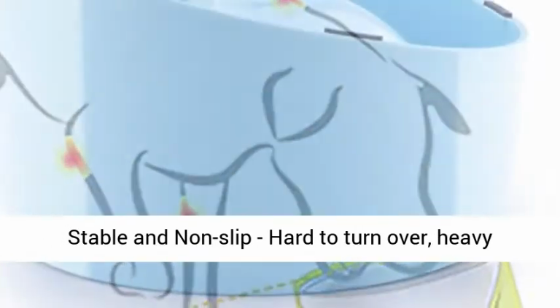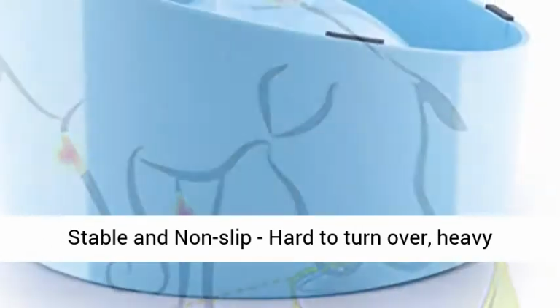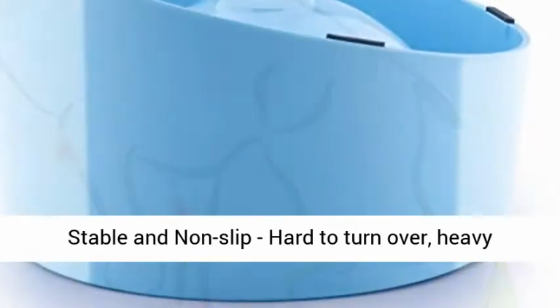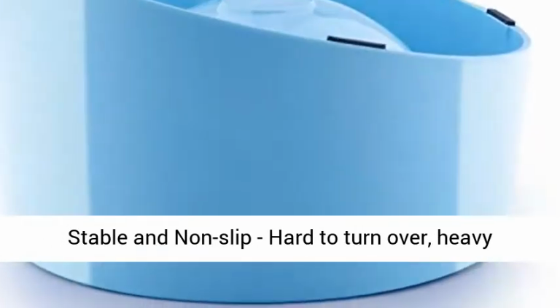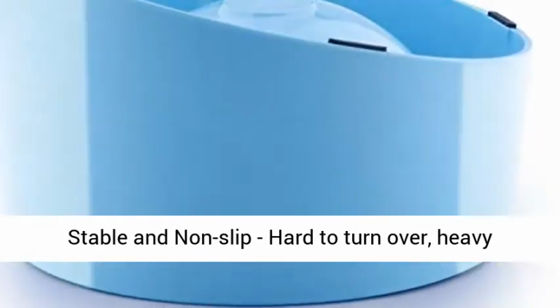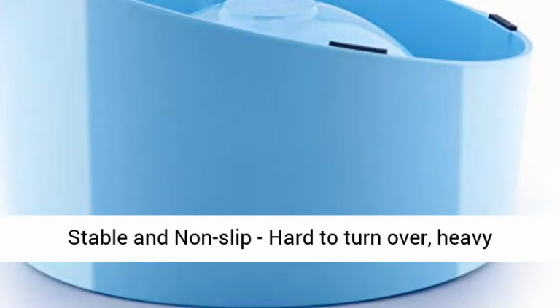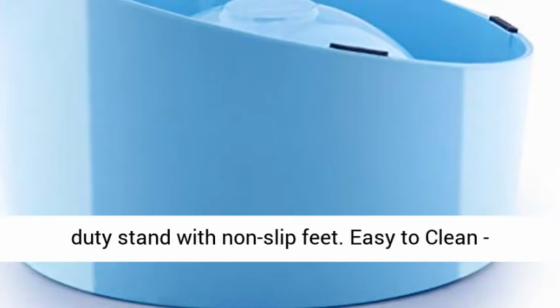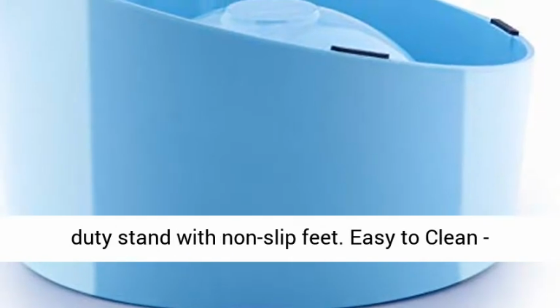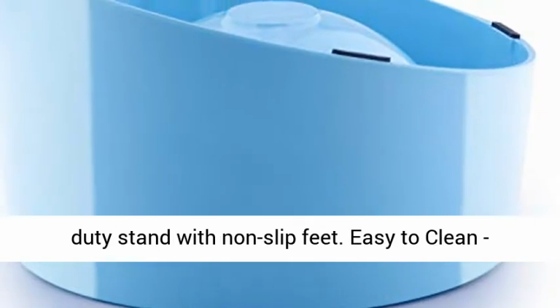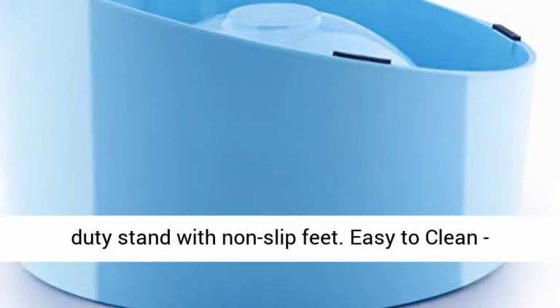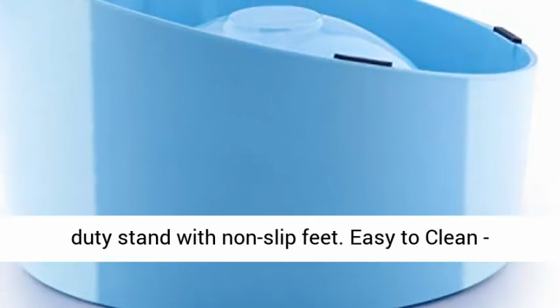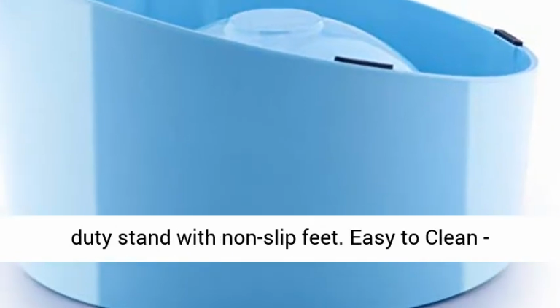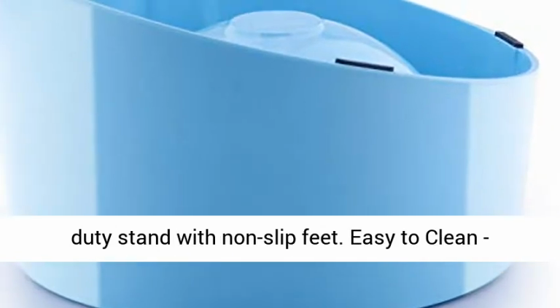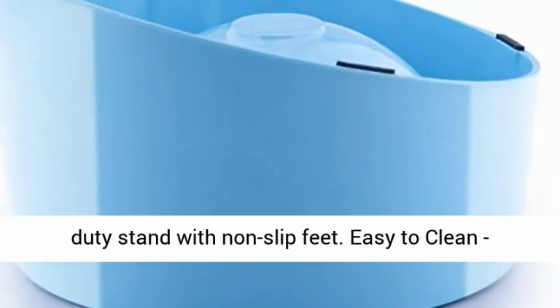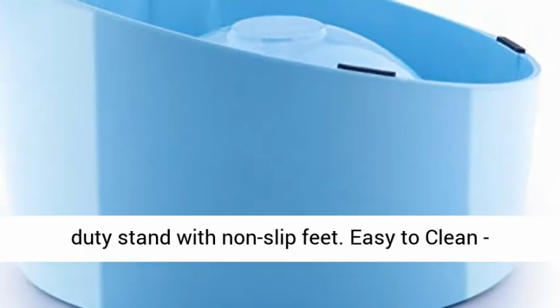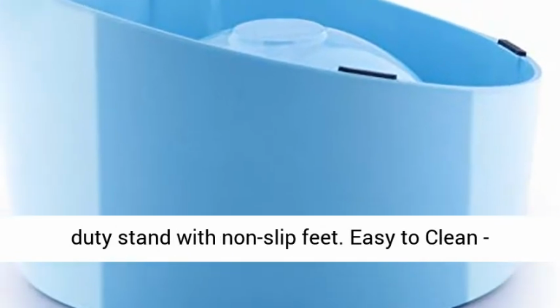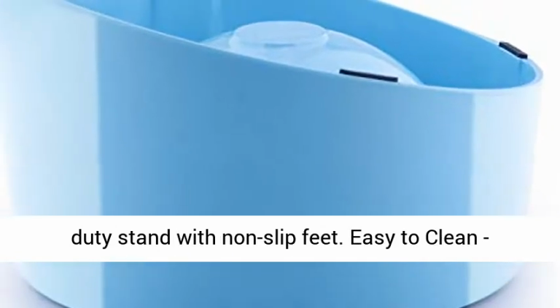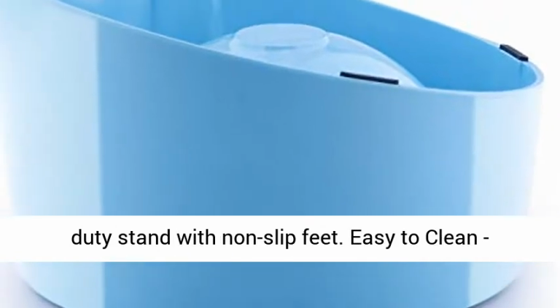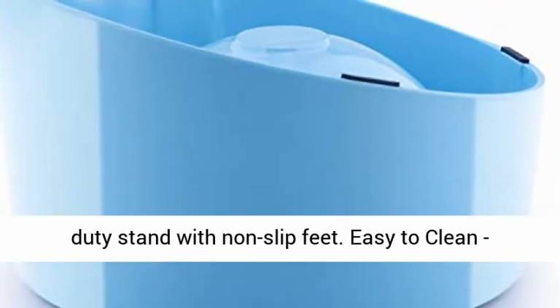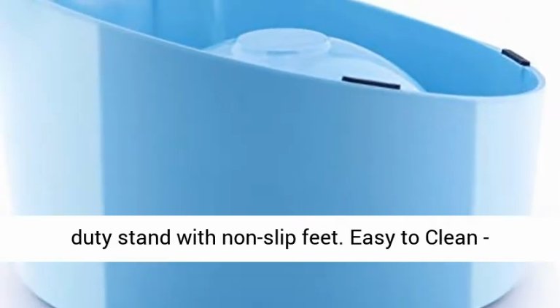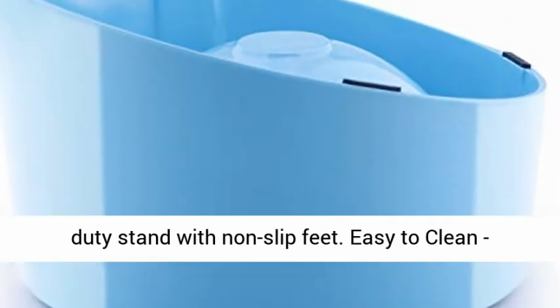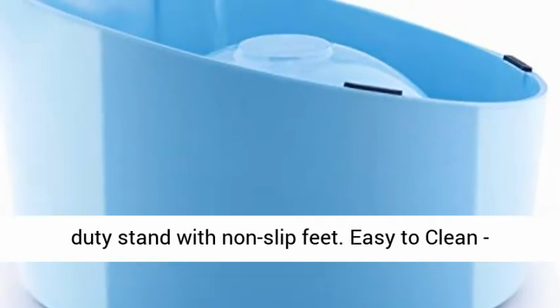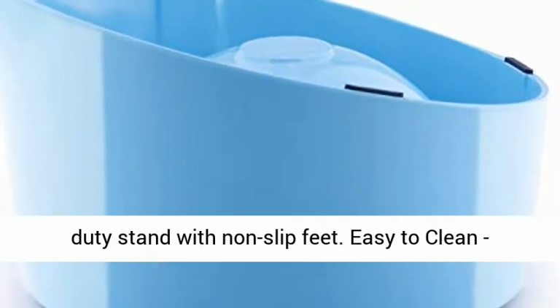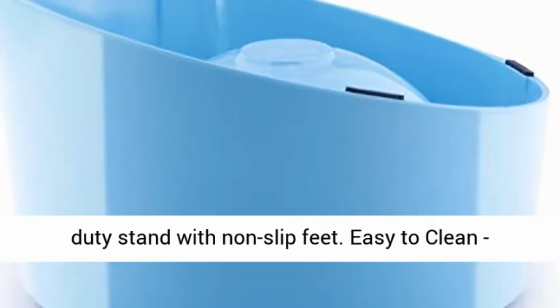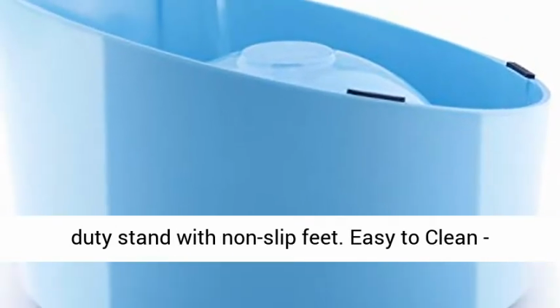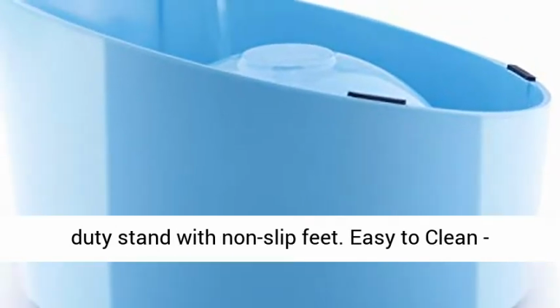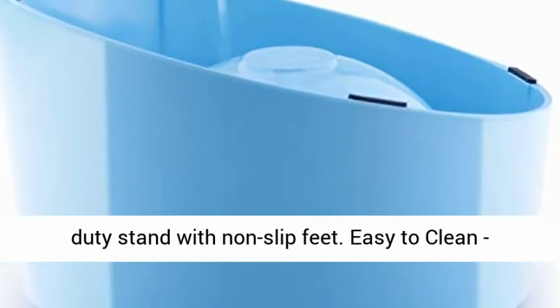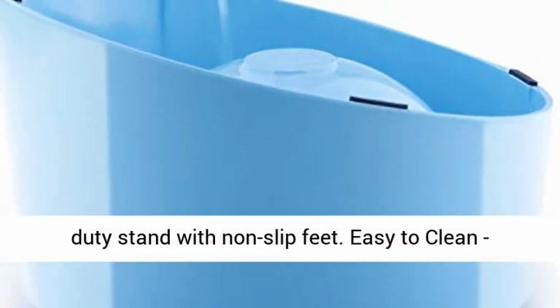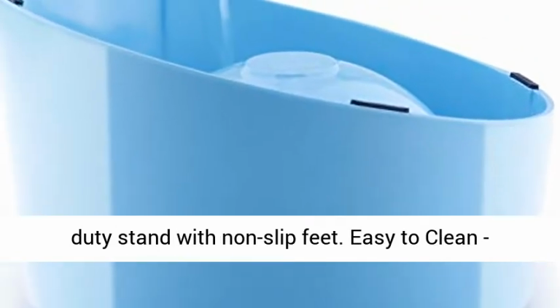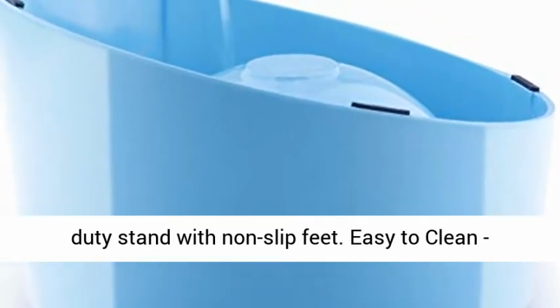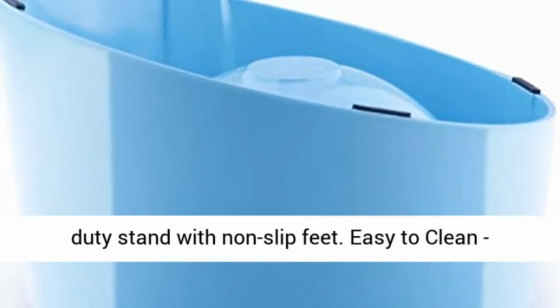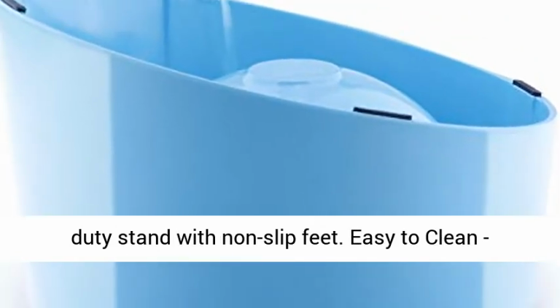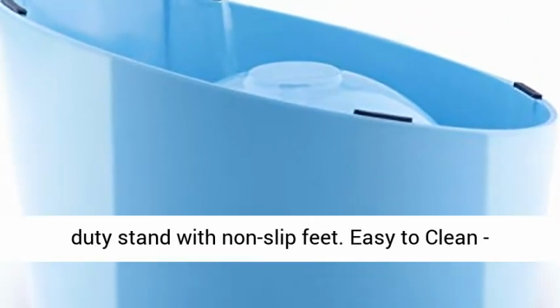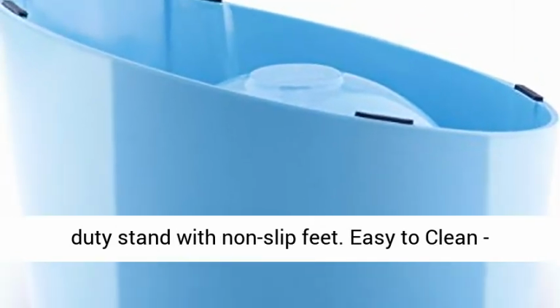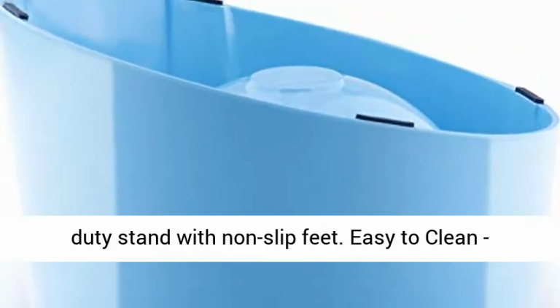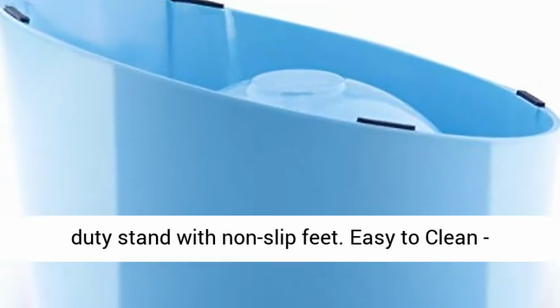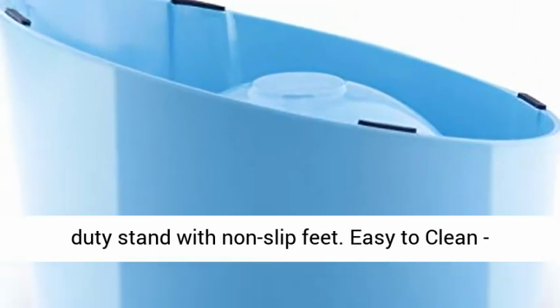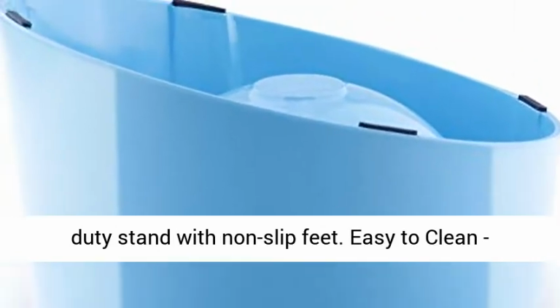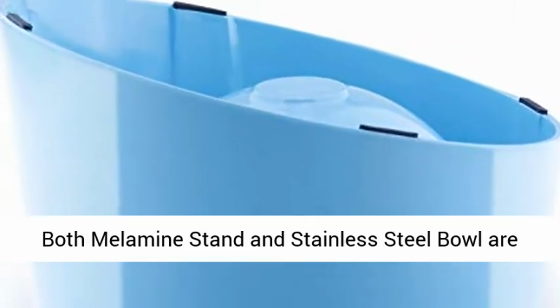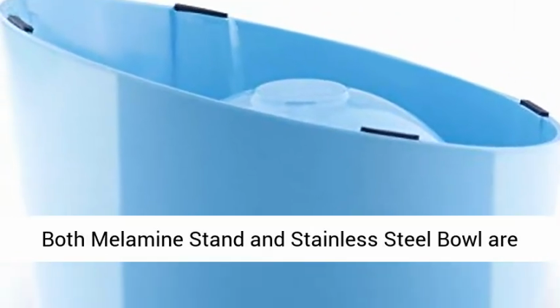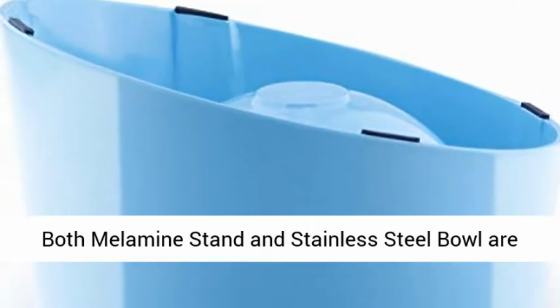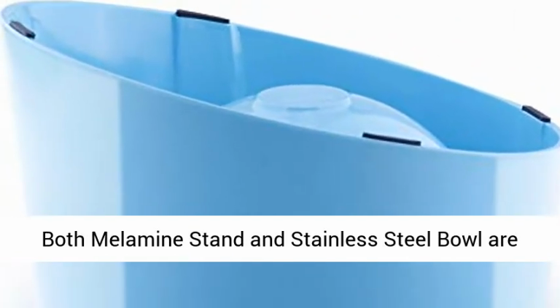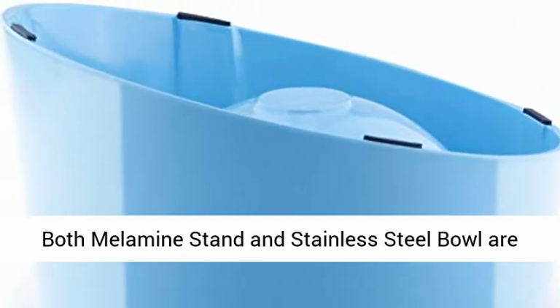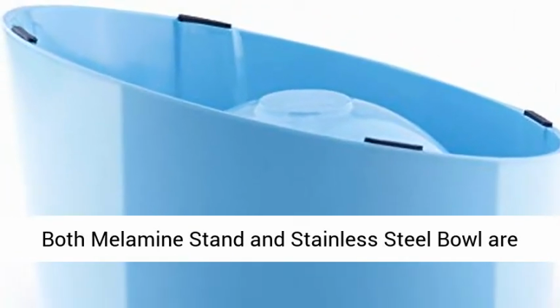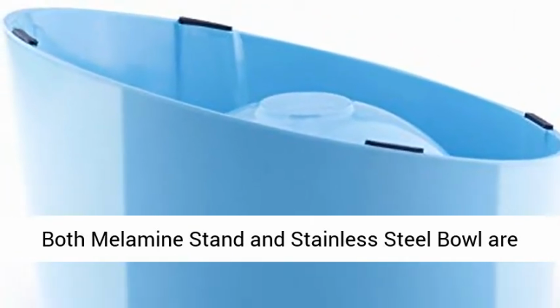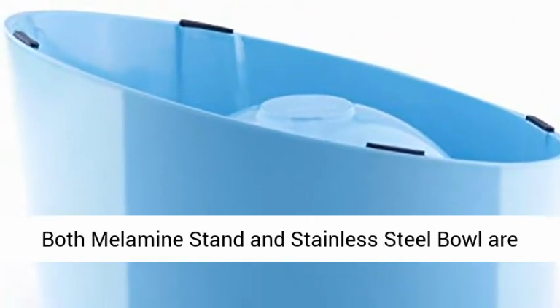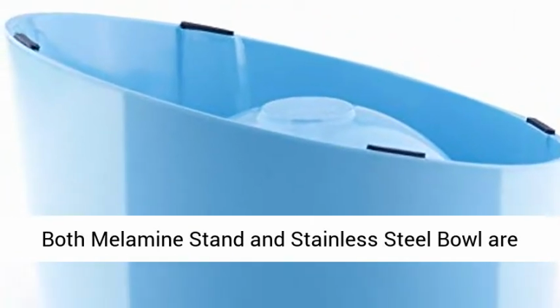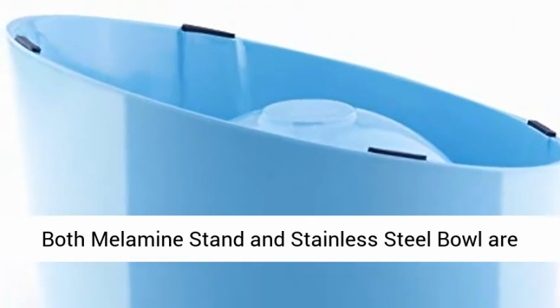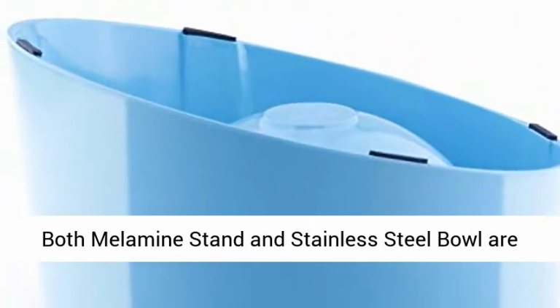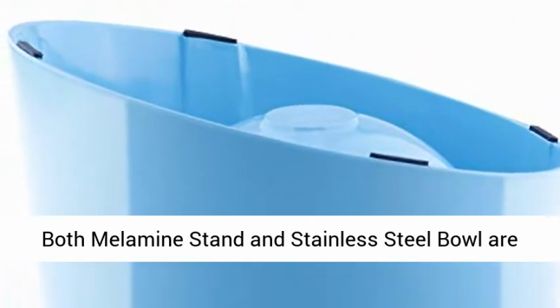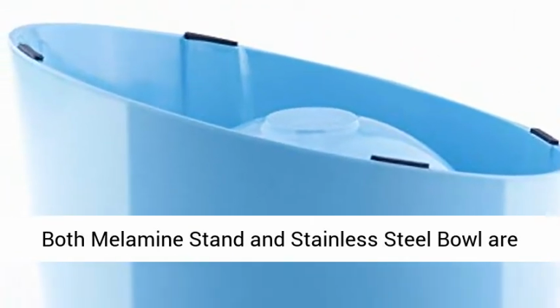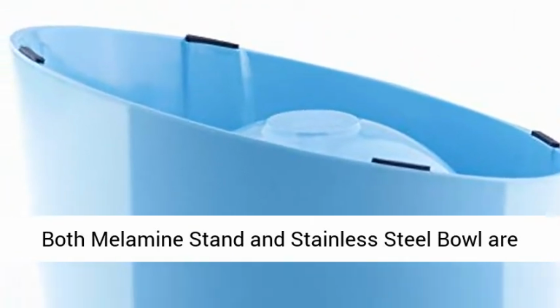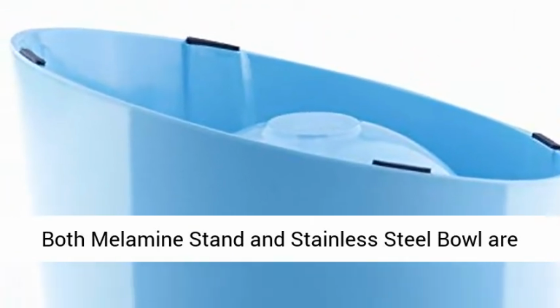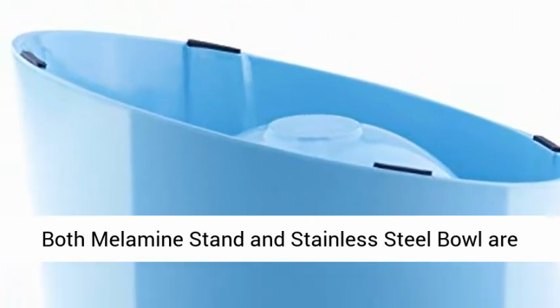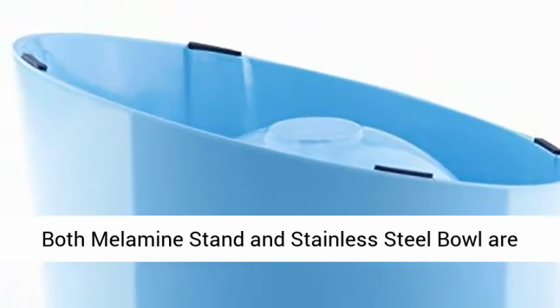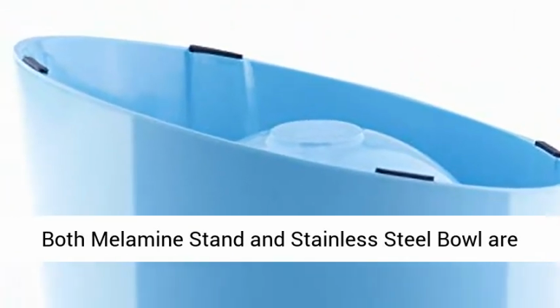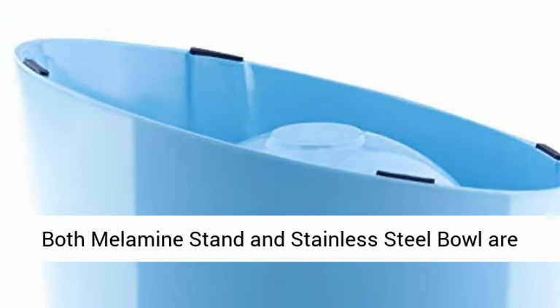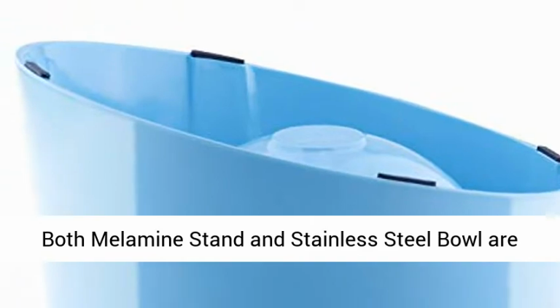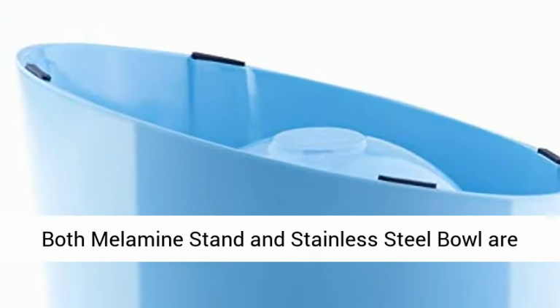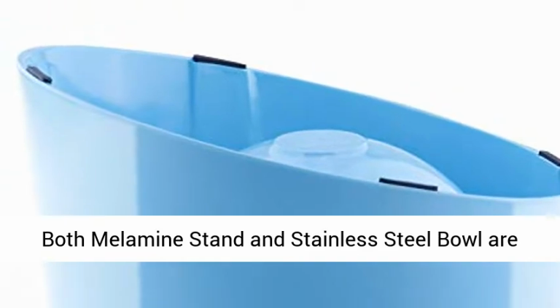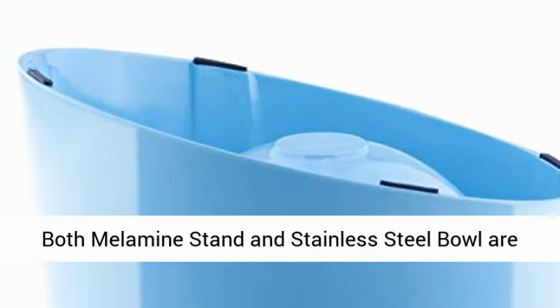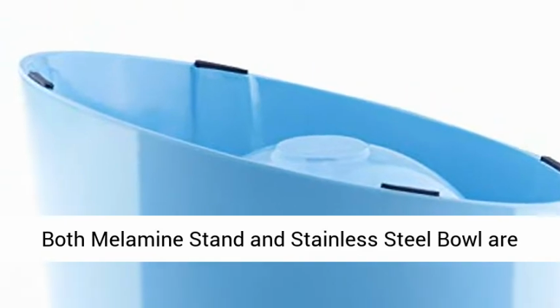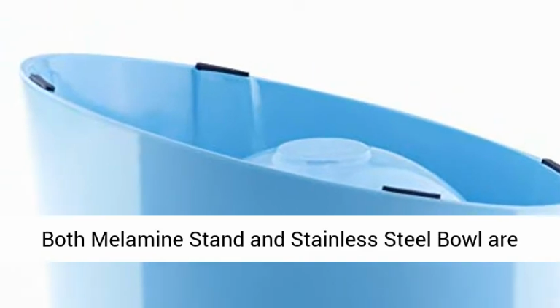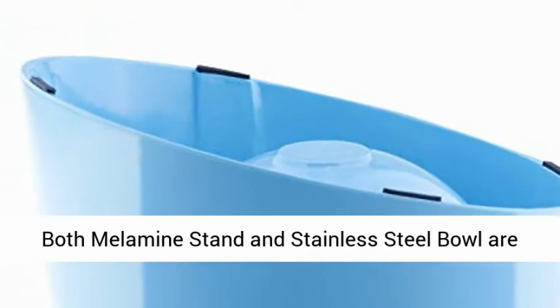Easy to clean: both the melamine stand and stainless steel bowl are dishwasher safe, making them super easy to clean and wipe.